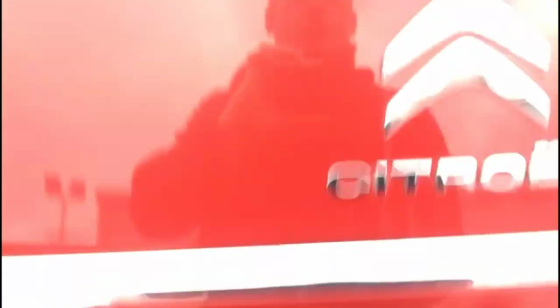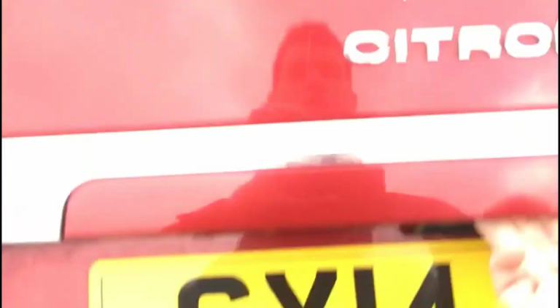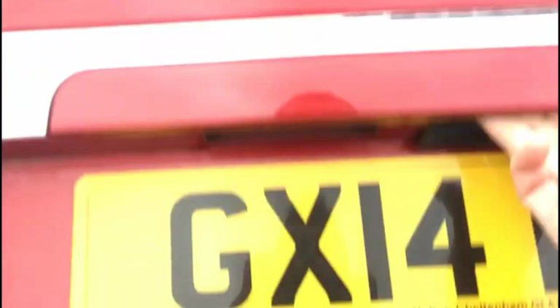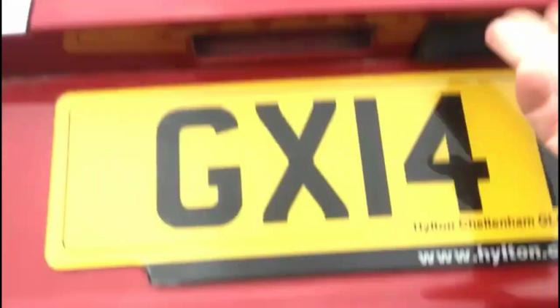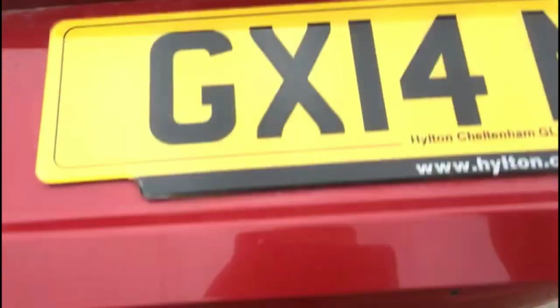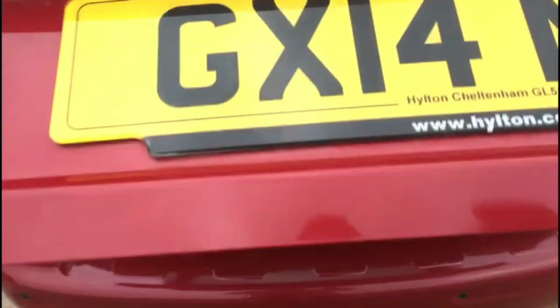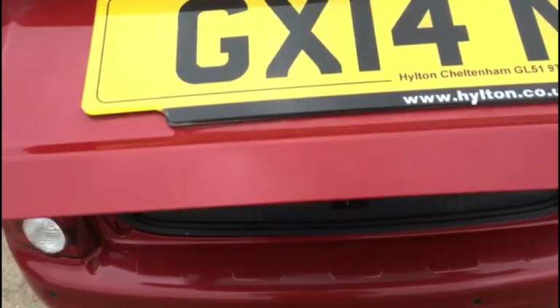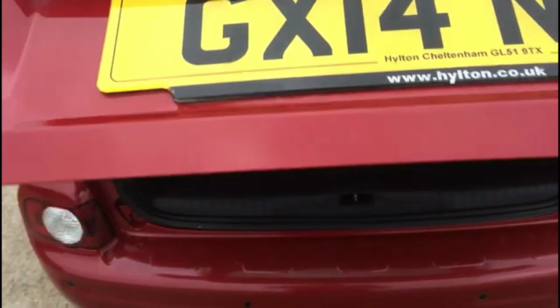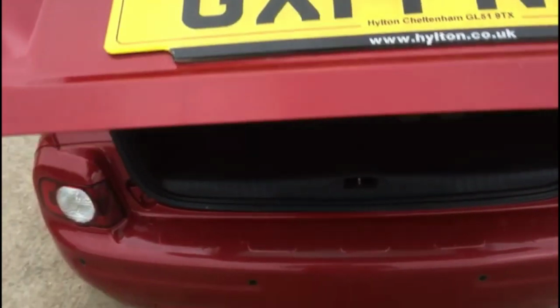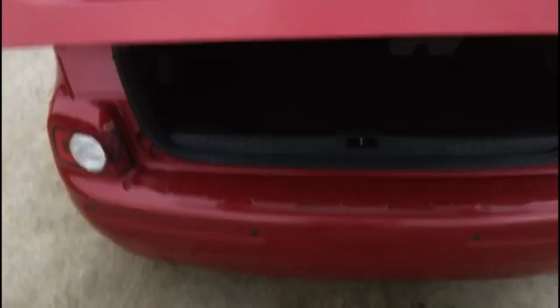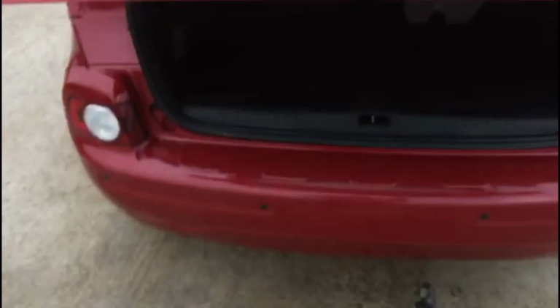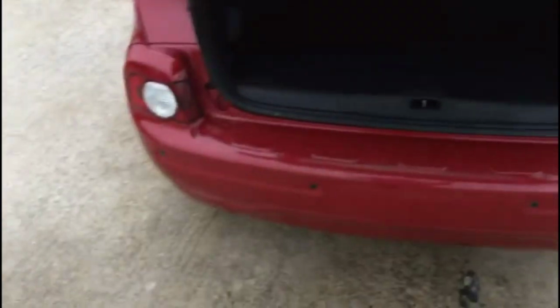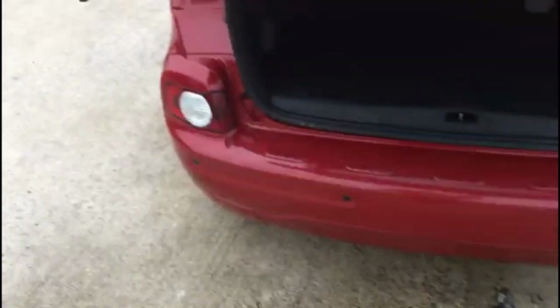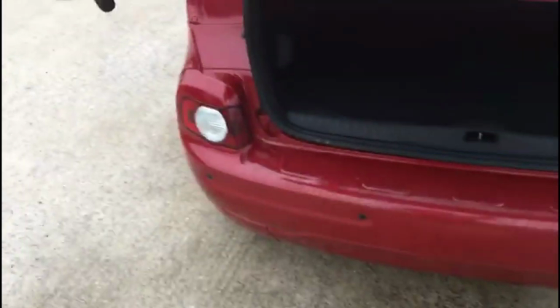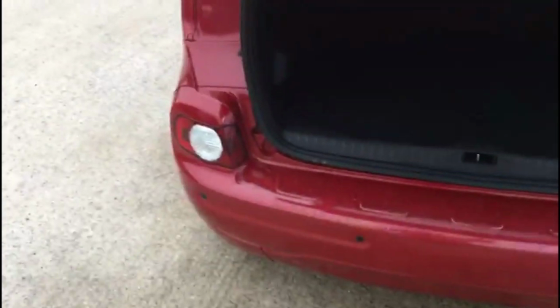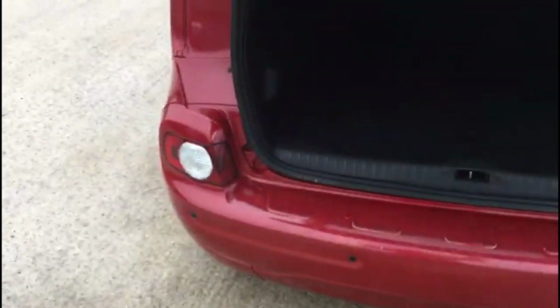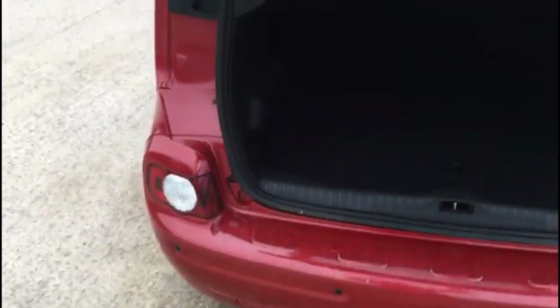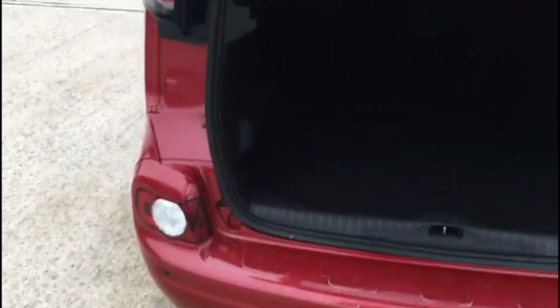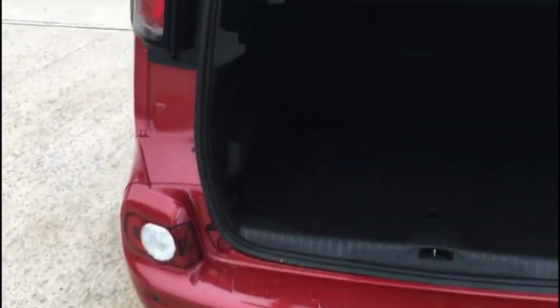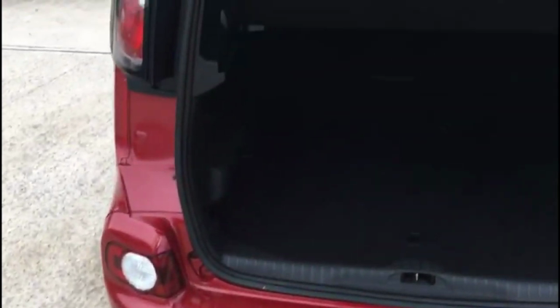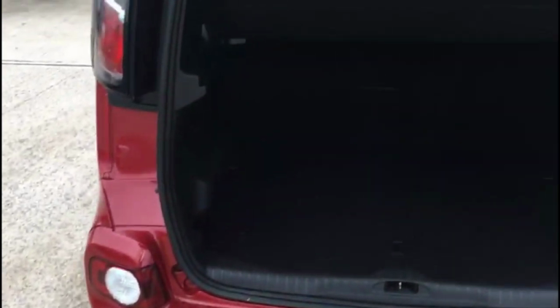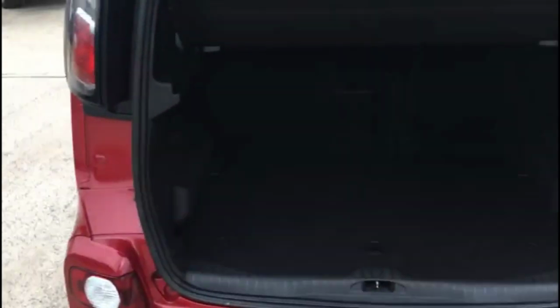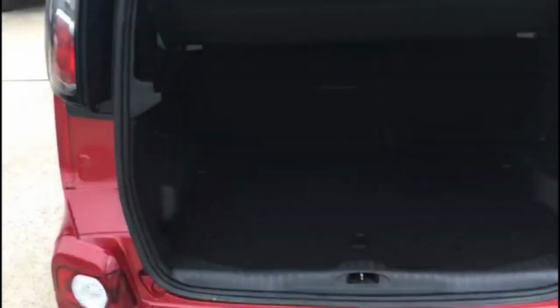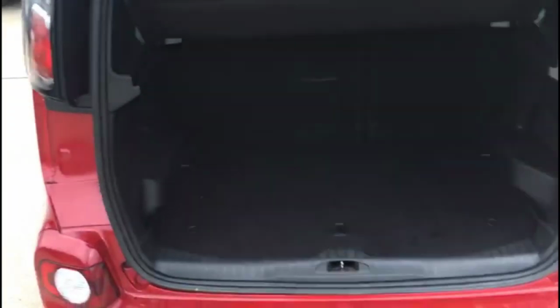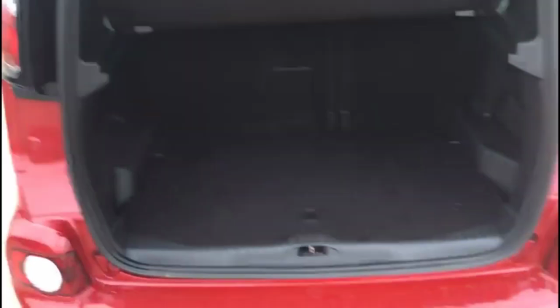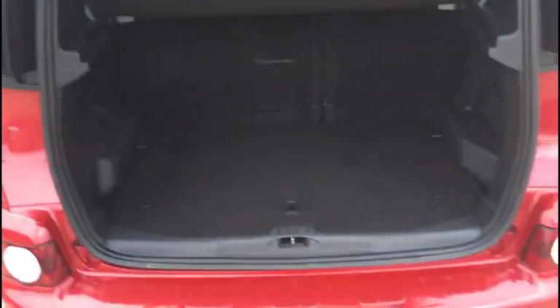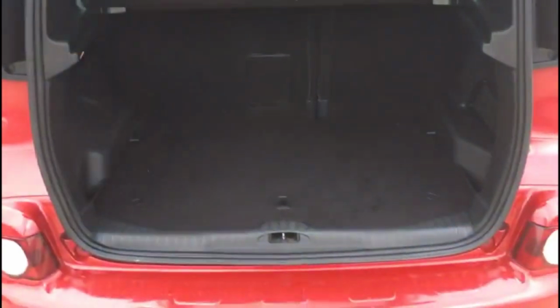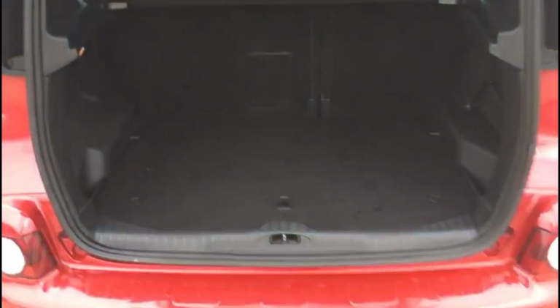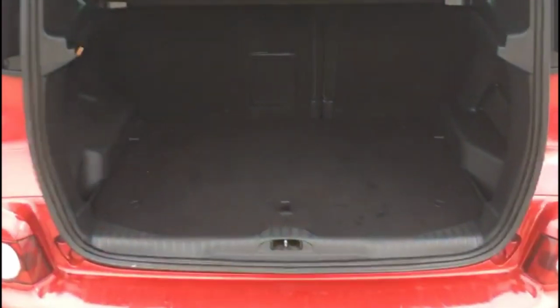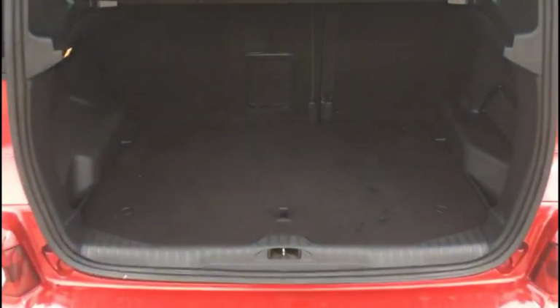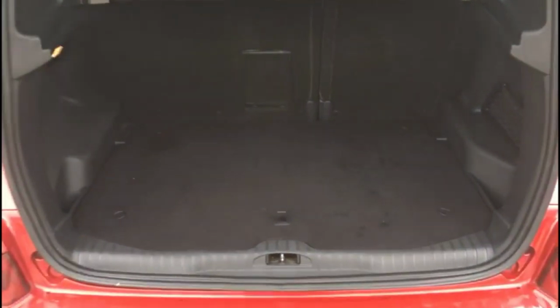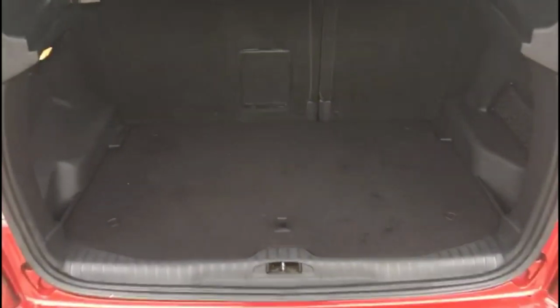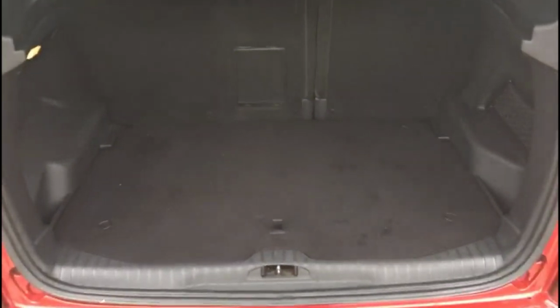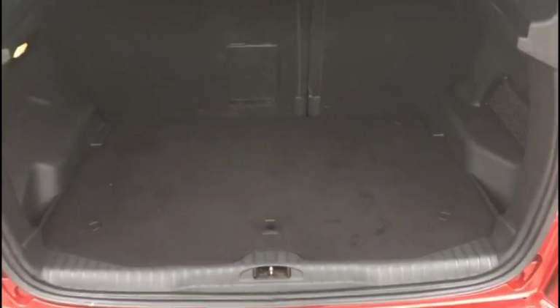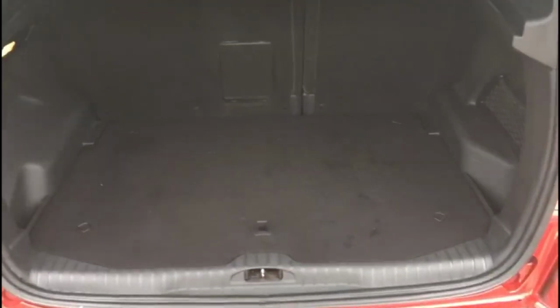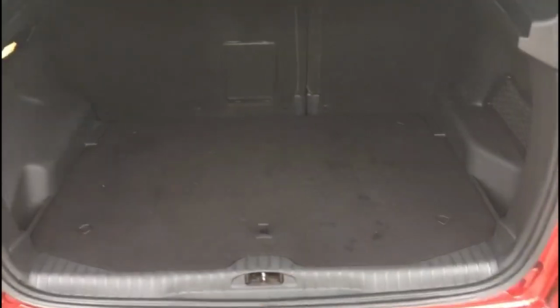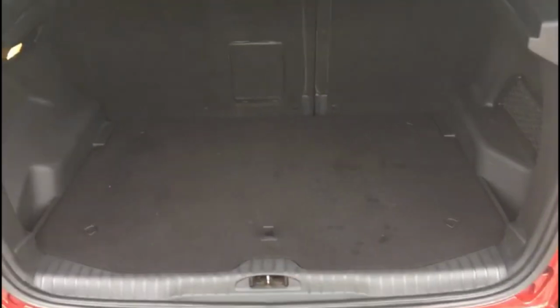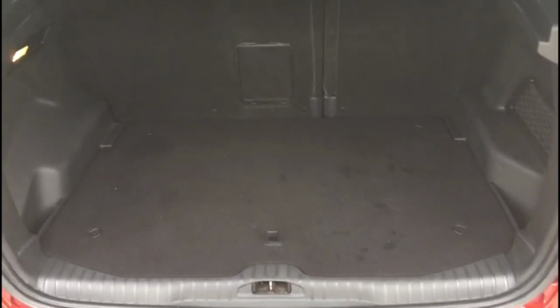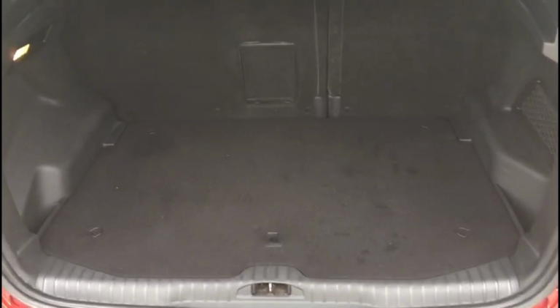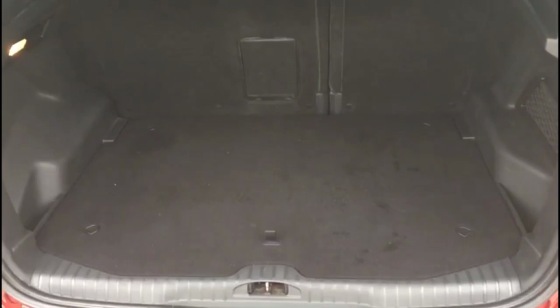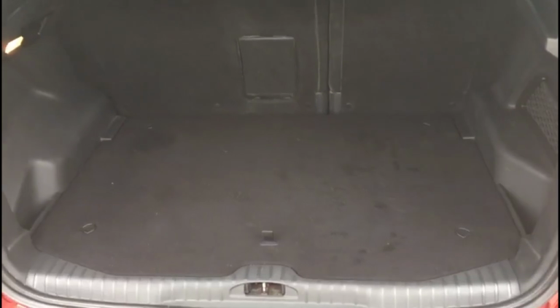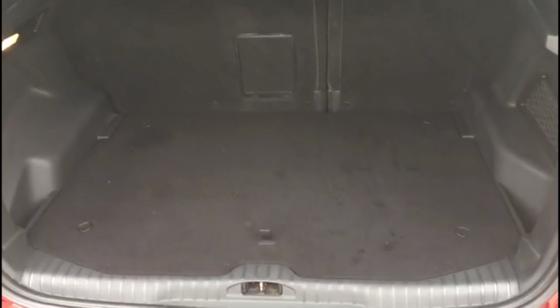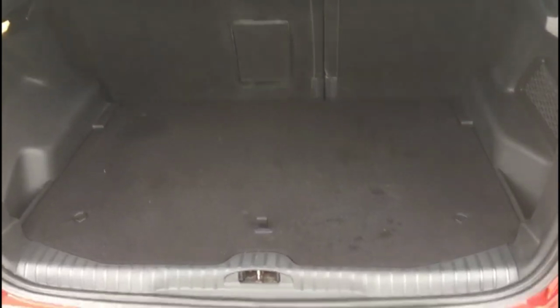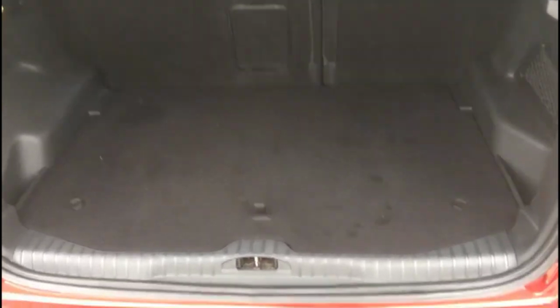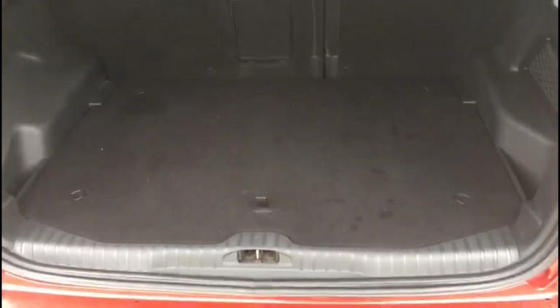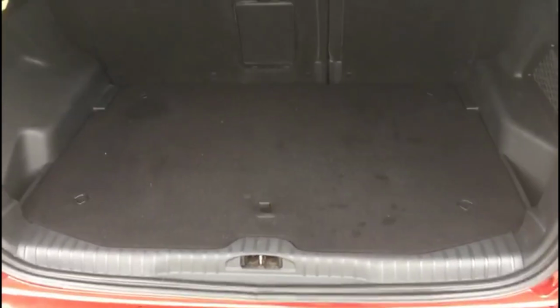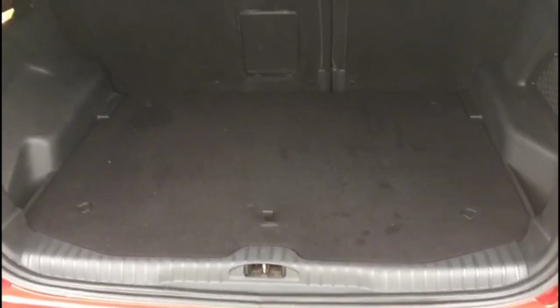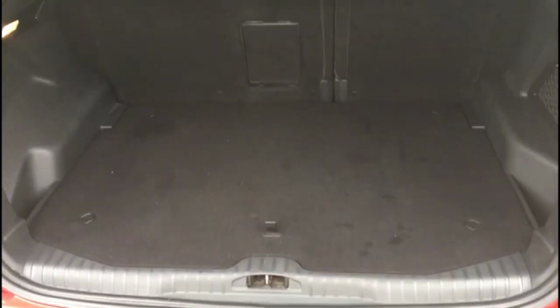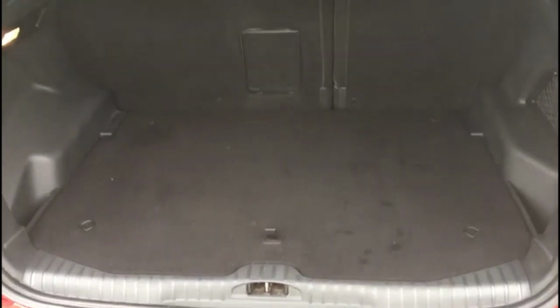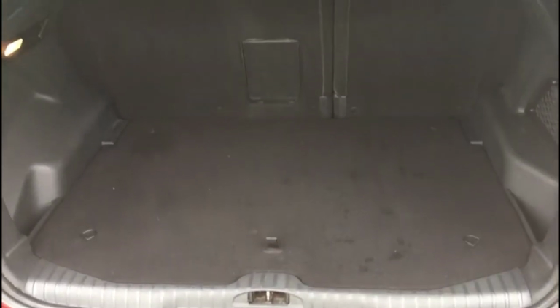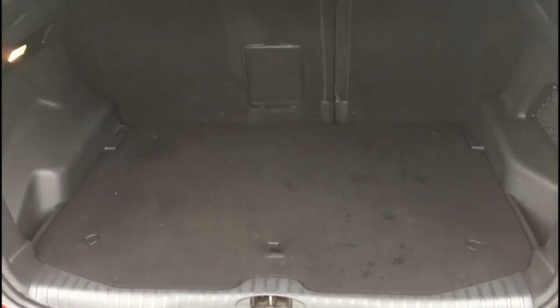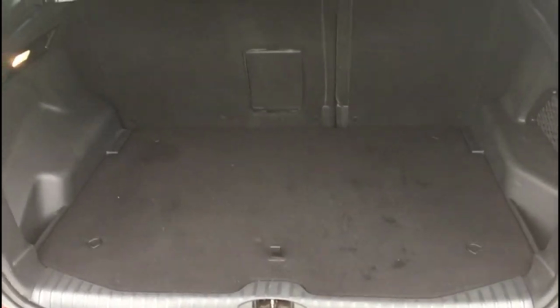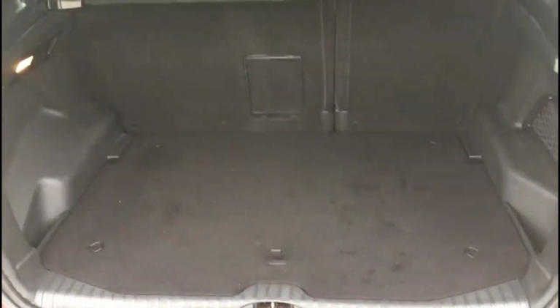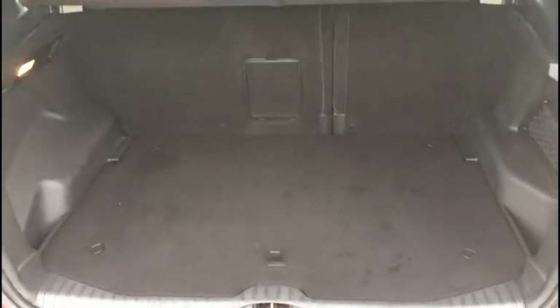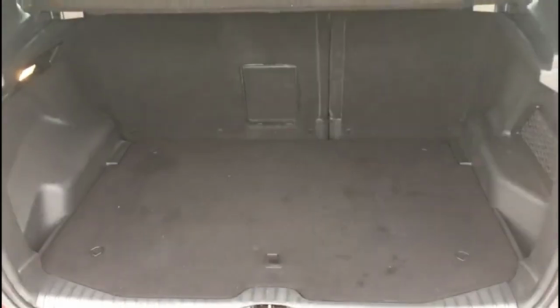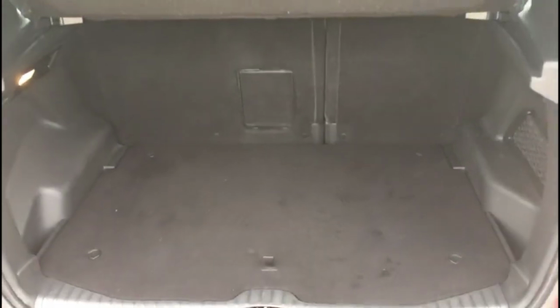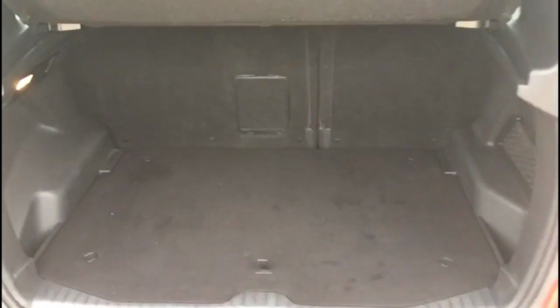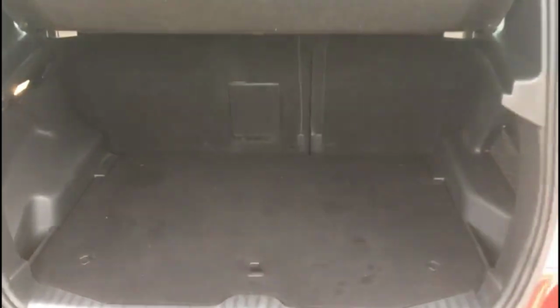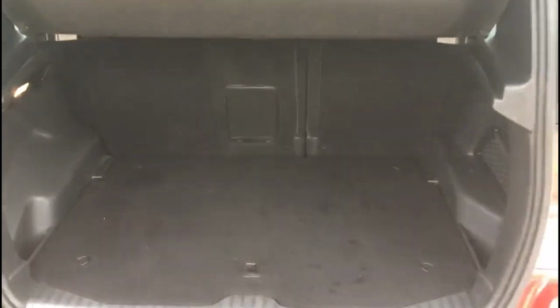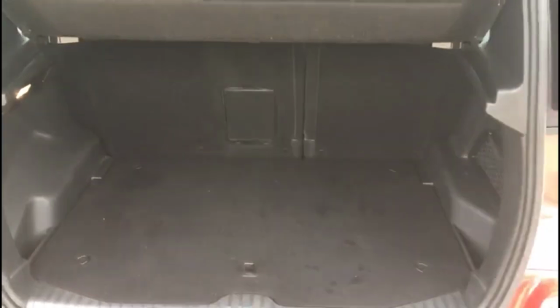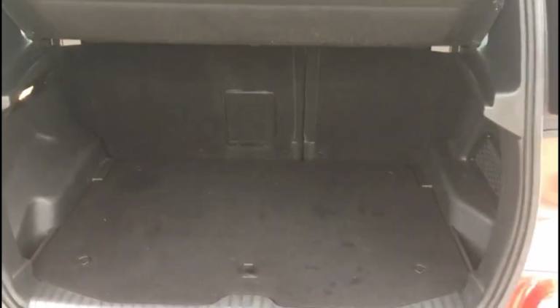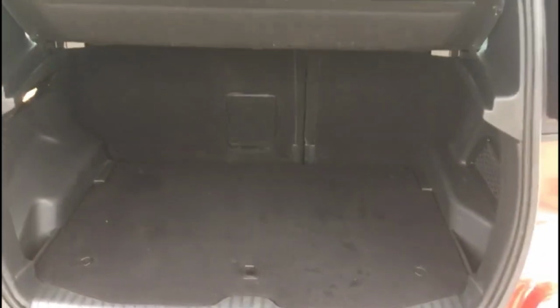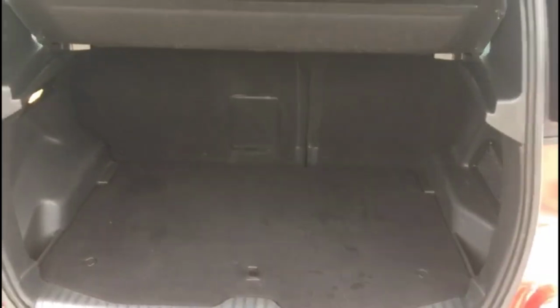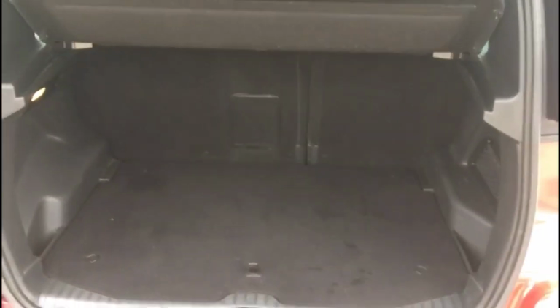As we open the tailgate, you'll find a spacious boot with a 60-40 split folding rear seat.